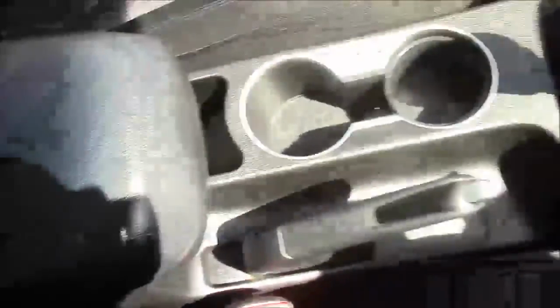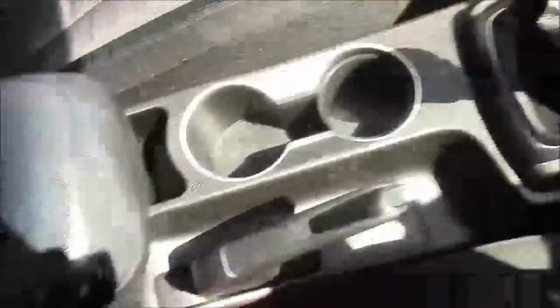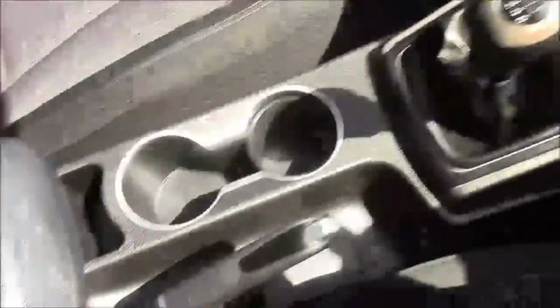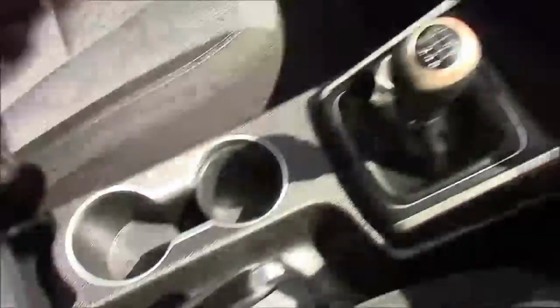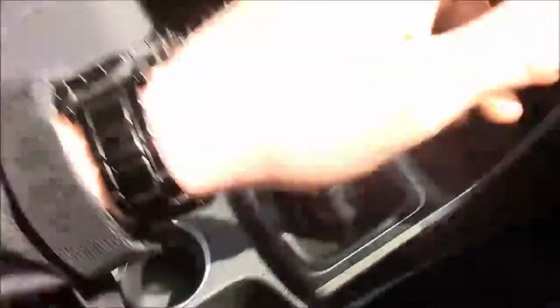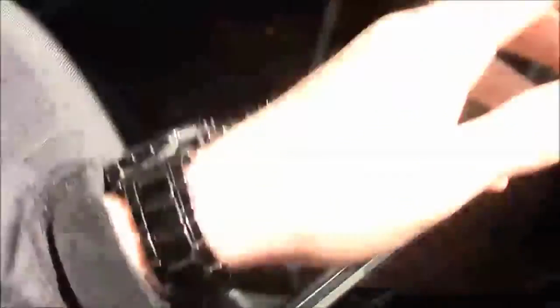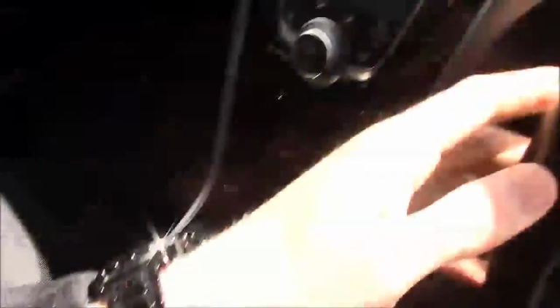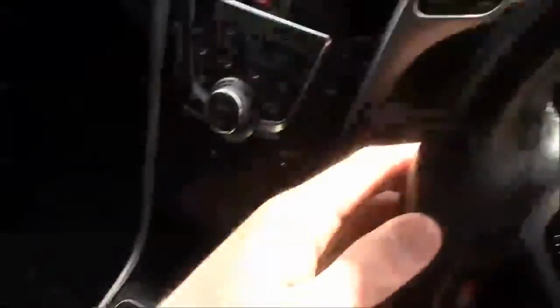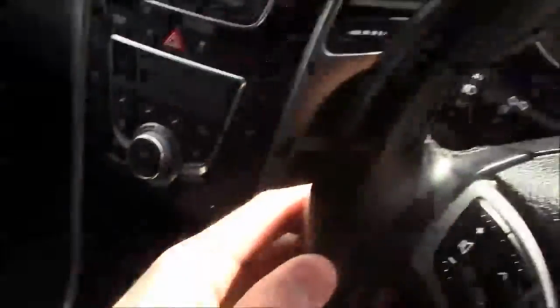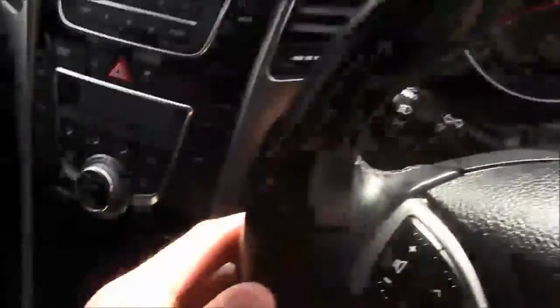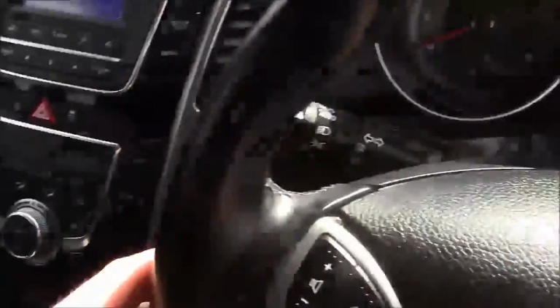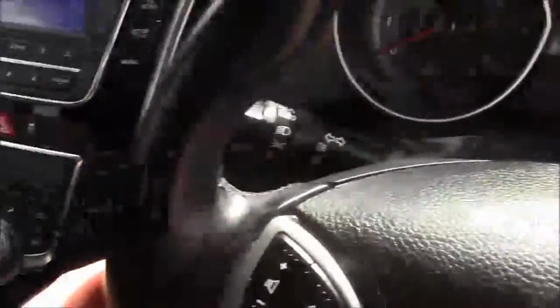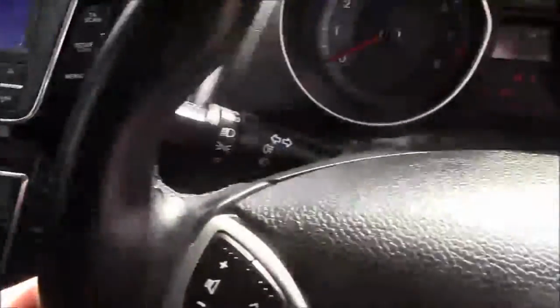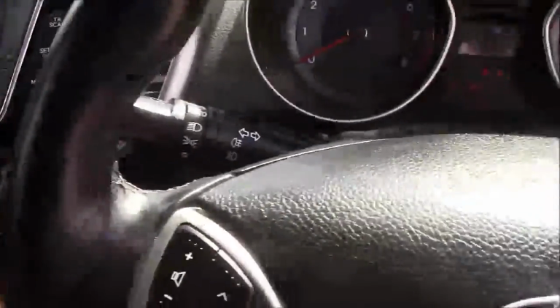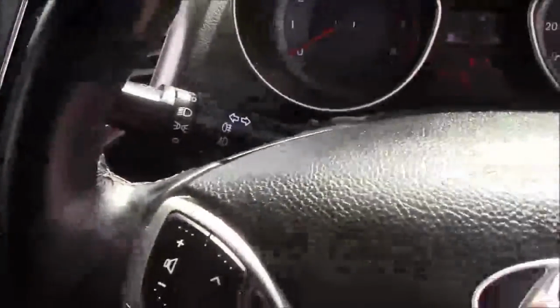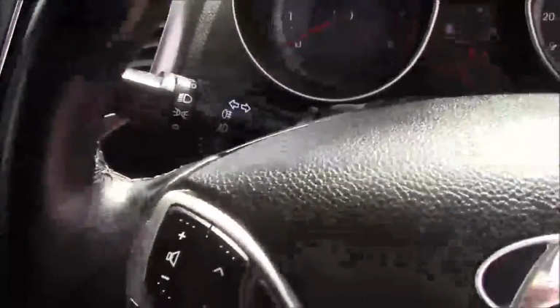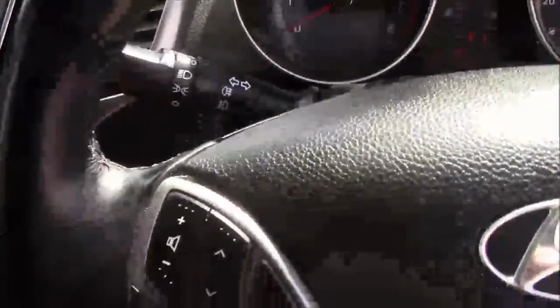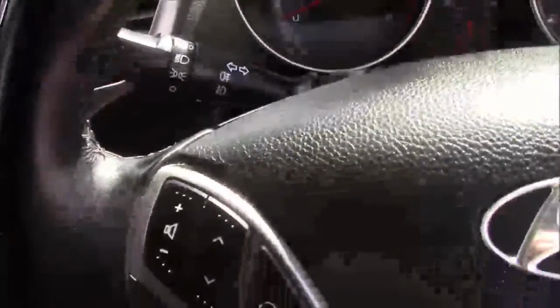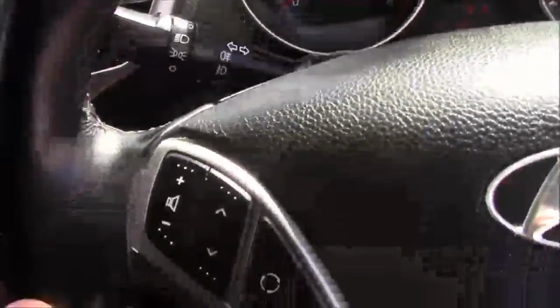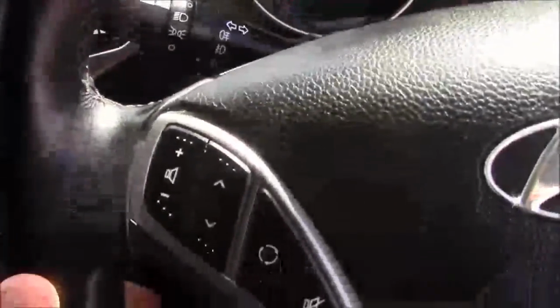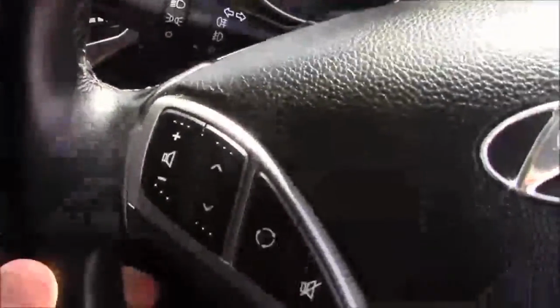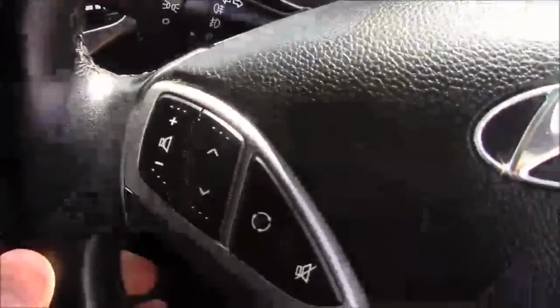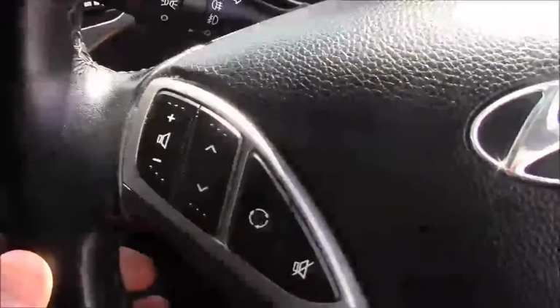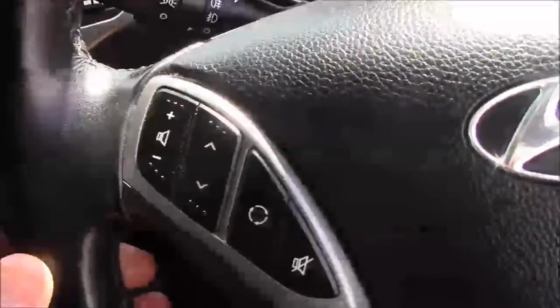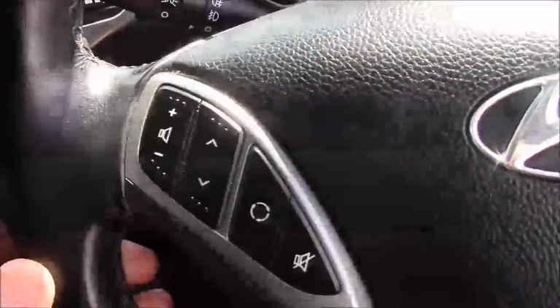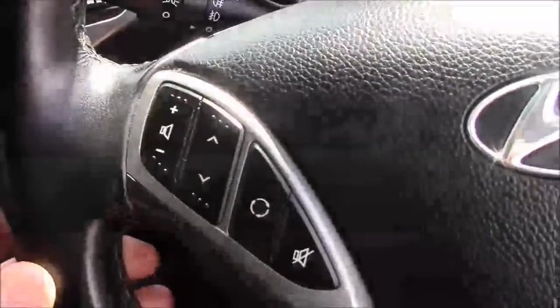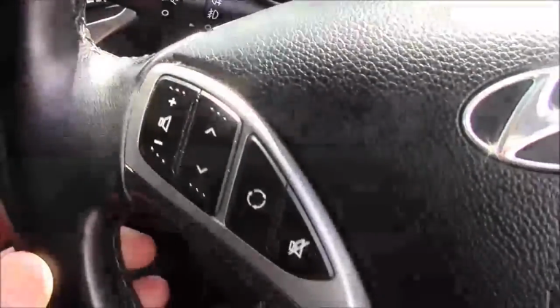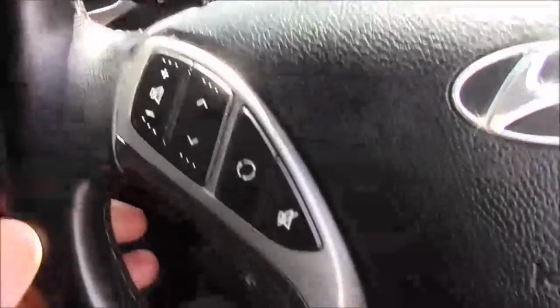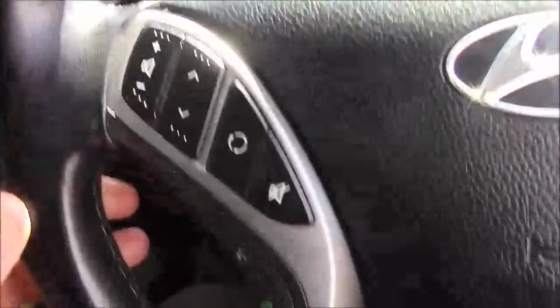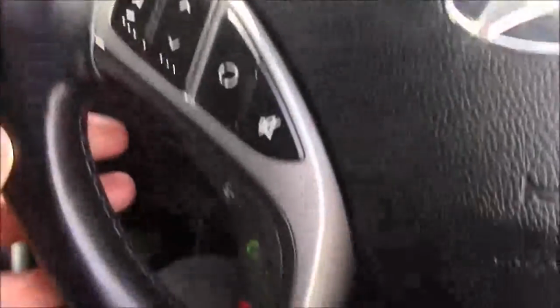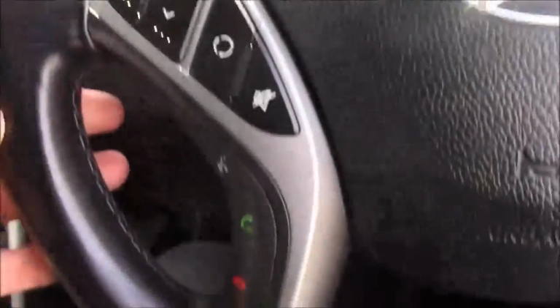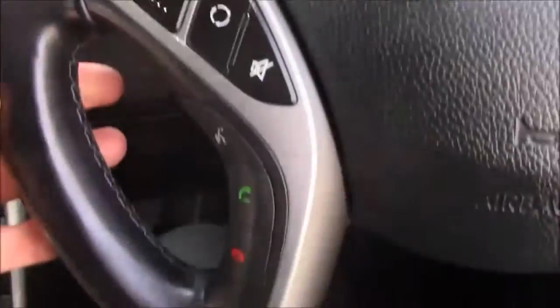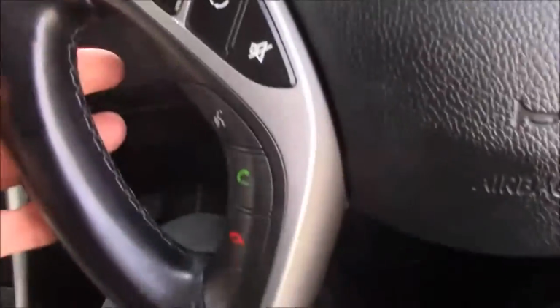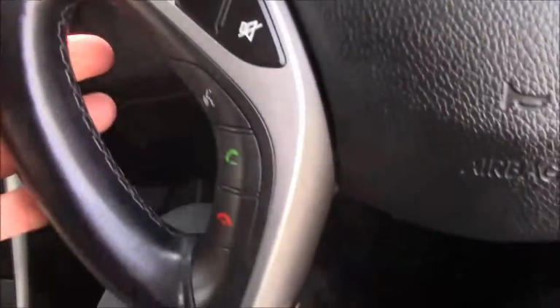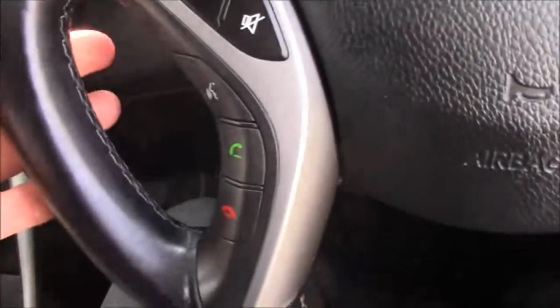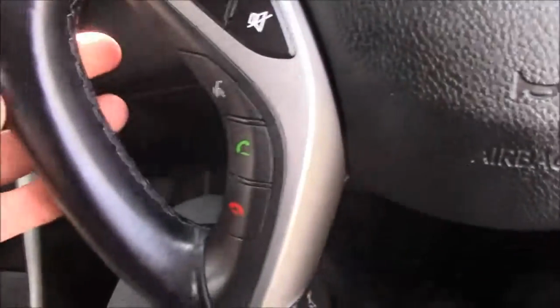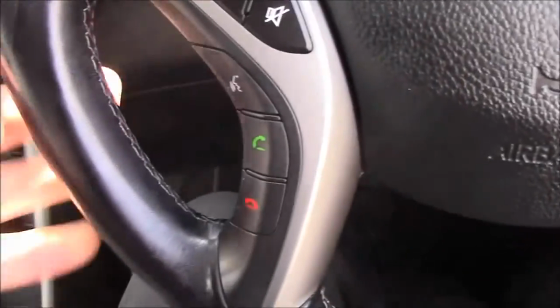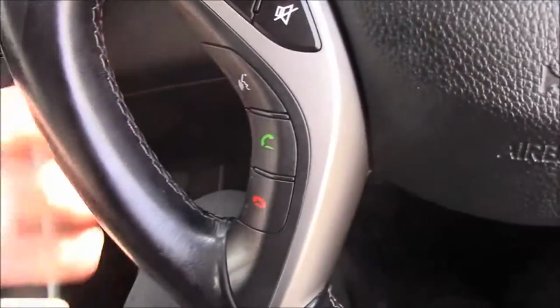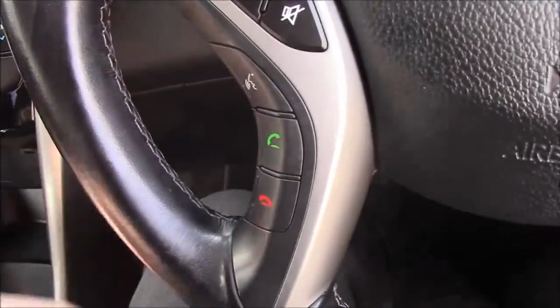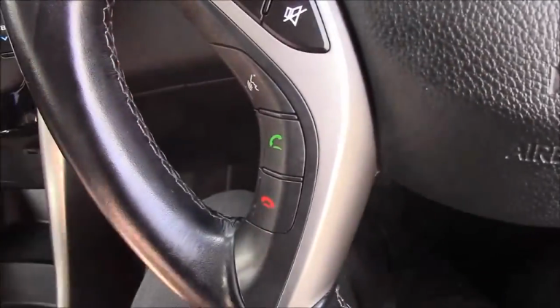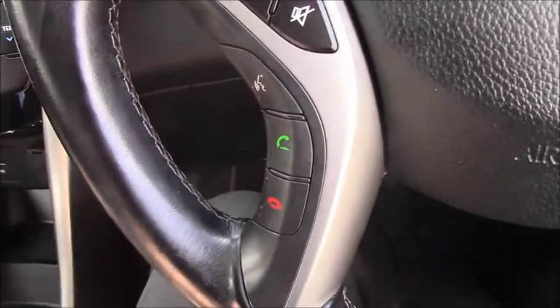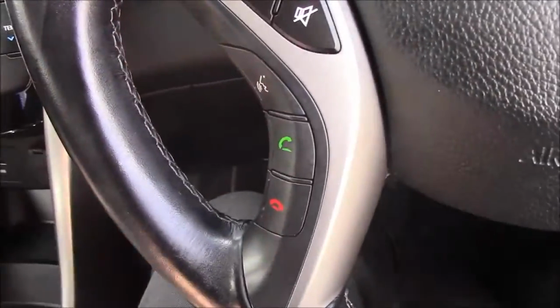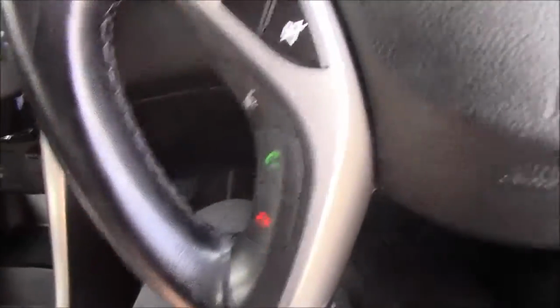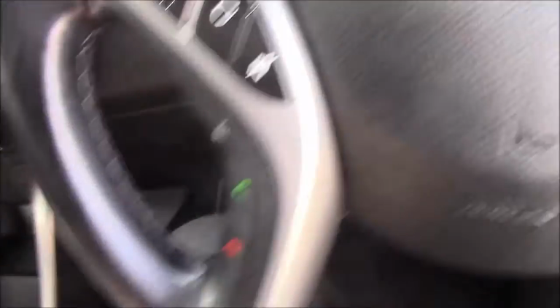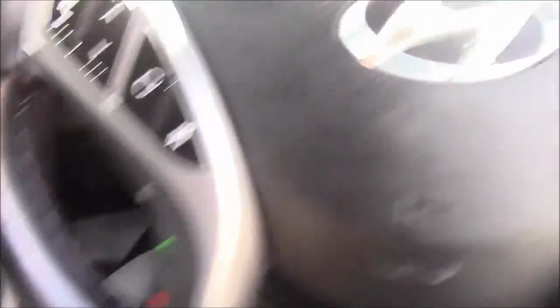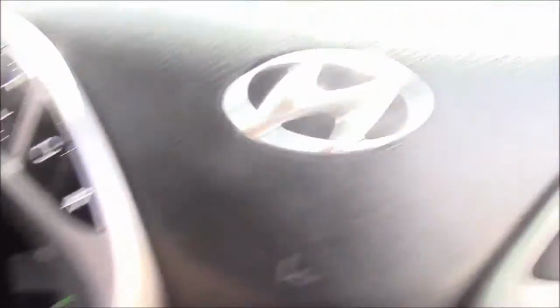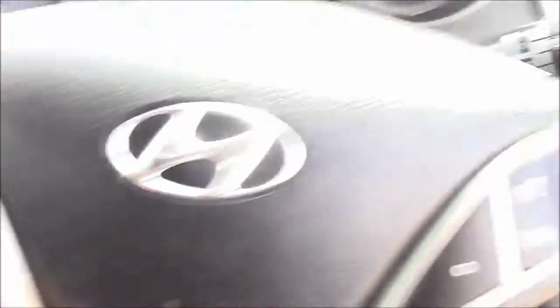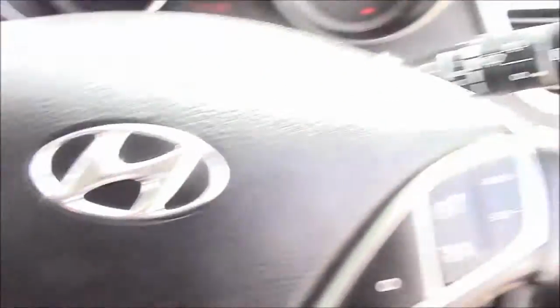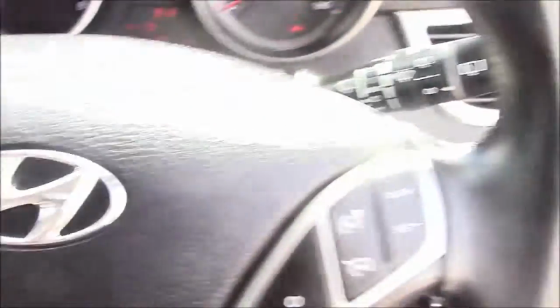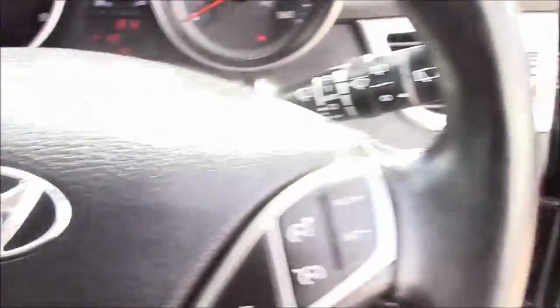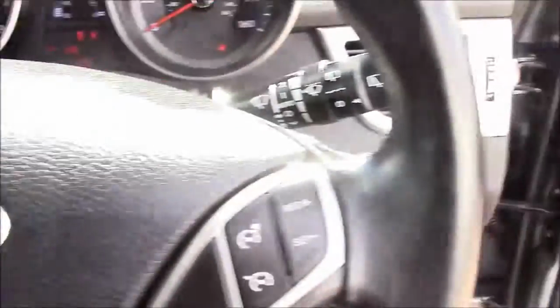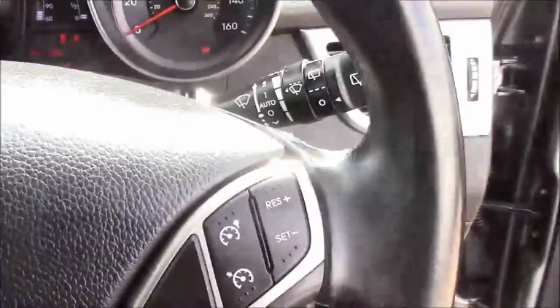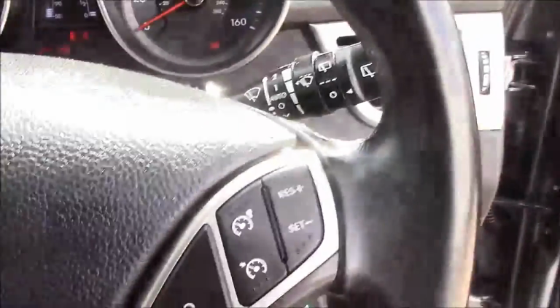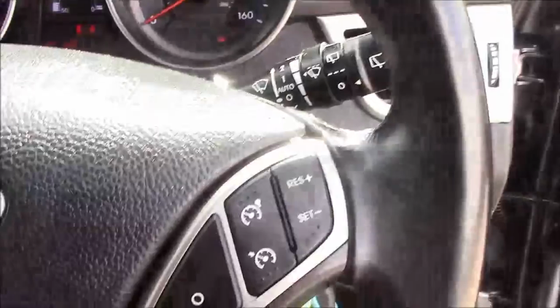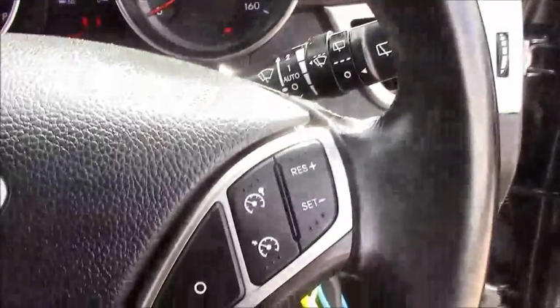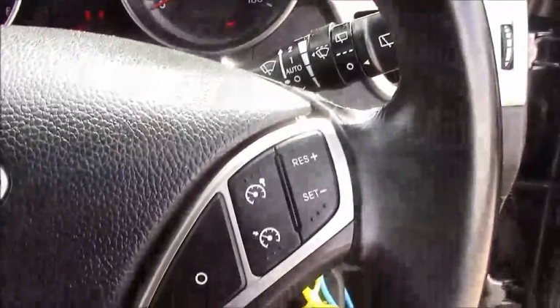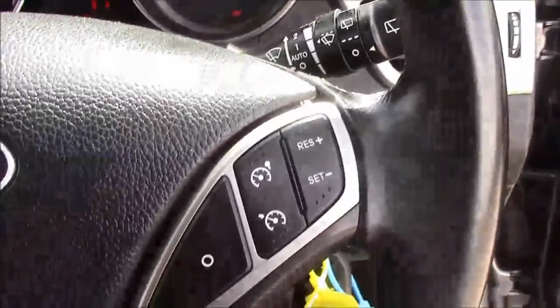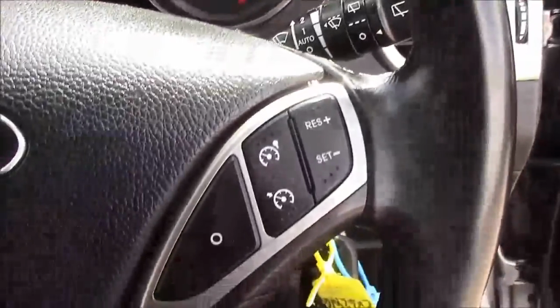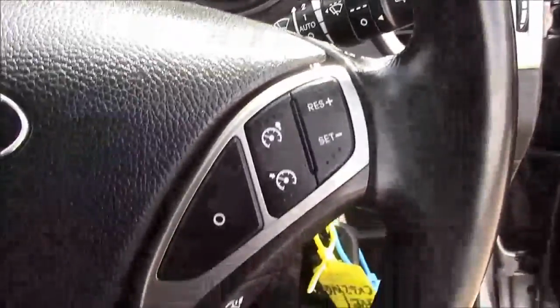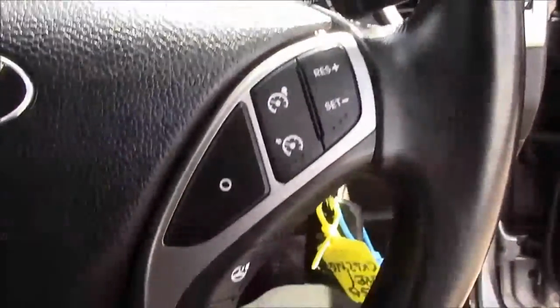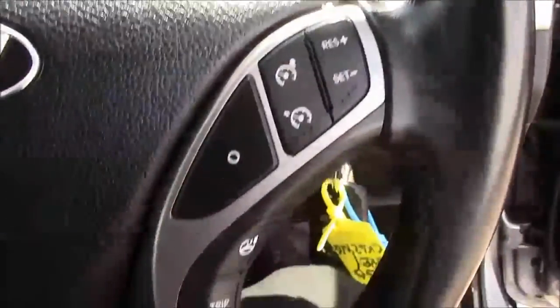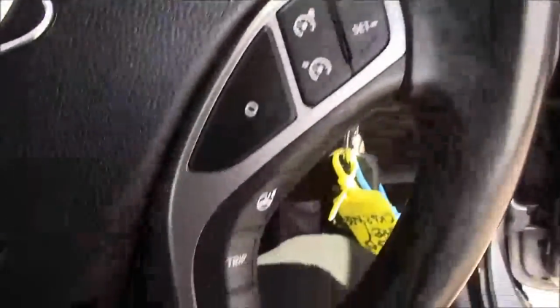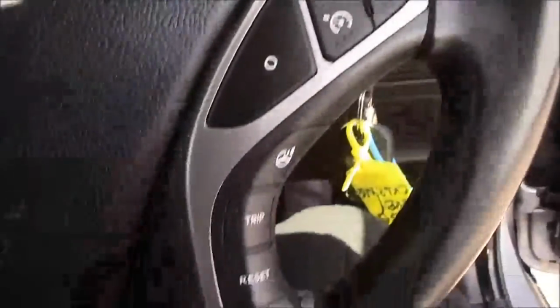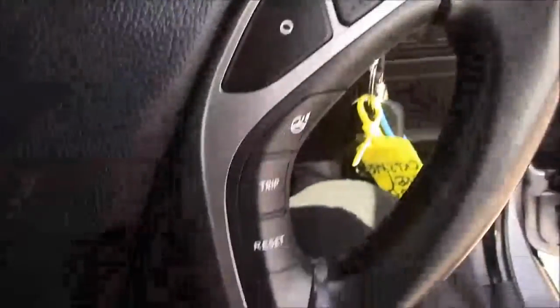Moving onto the steering wheel, on the left hand side you'll find your mounted audio controls along with your Bluetooth connectivity, and on the right hand side you'll have everything to do with your cruise control.